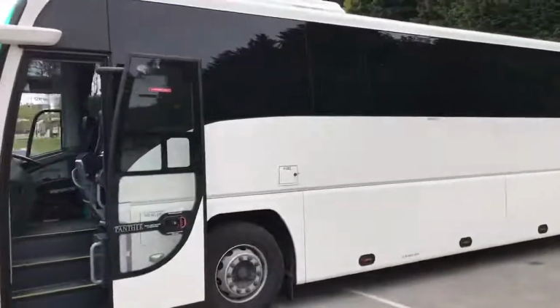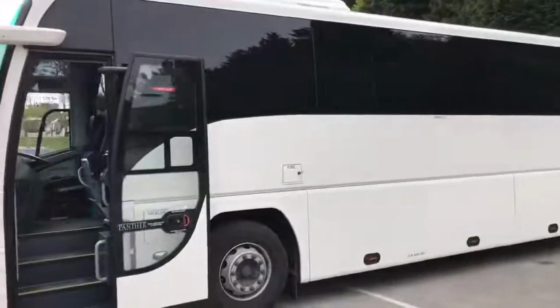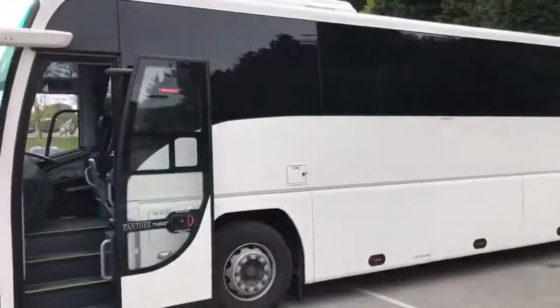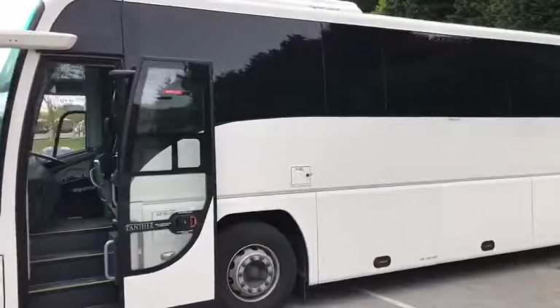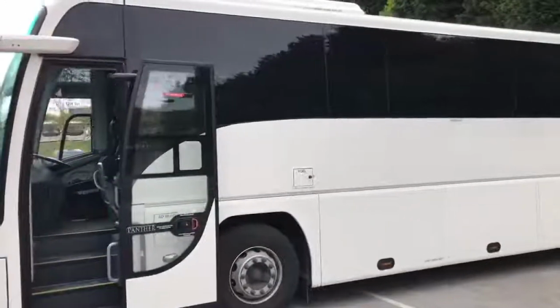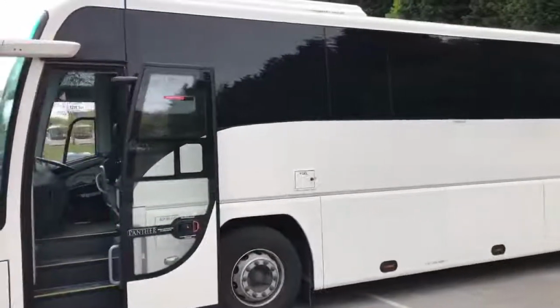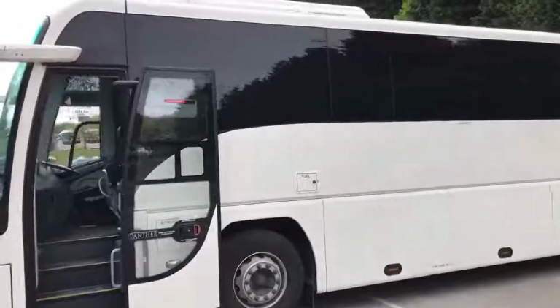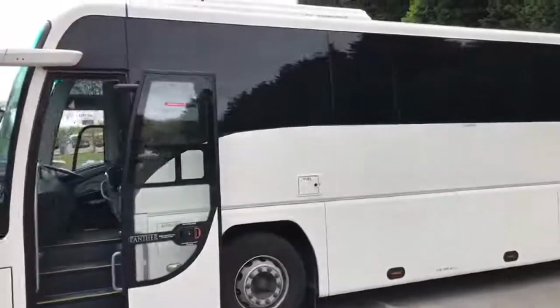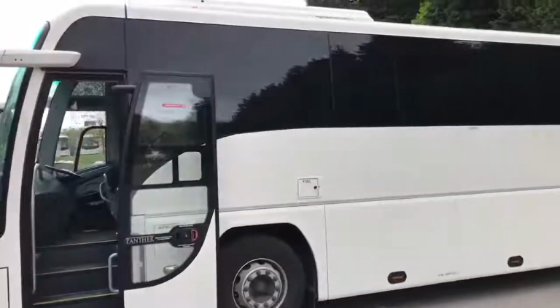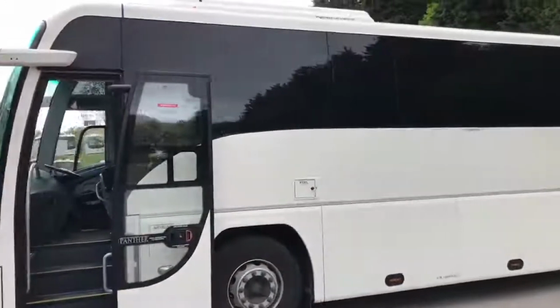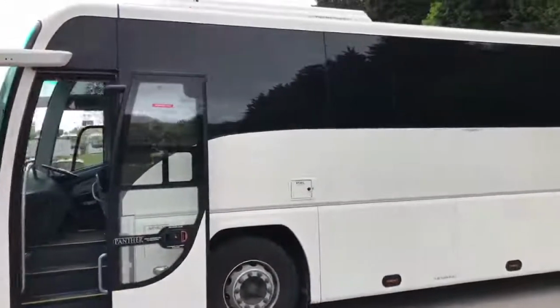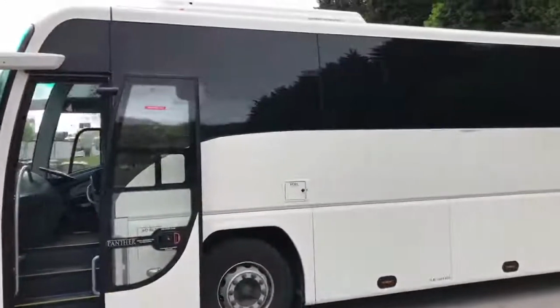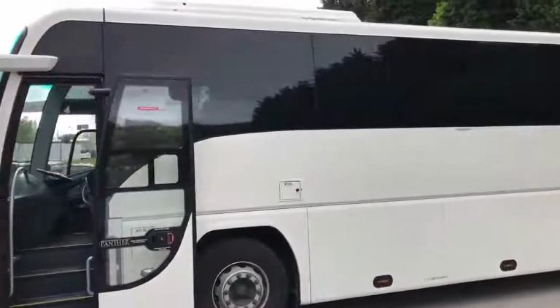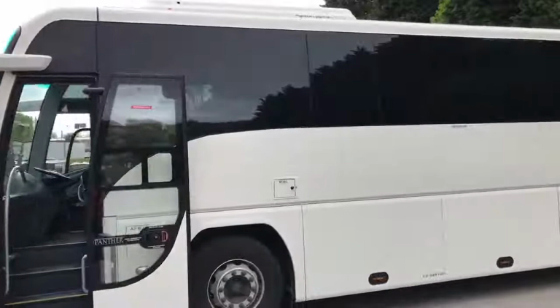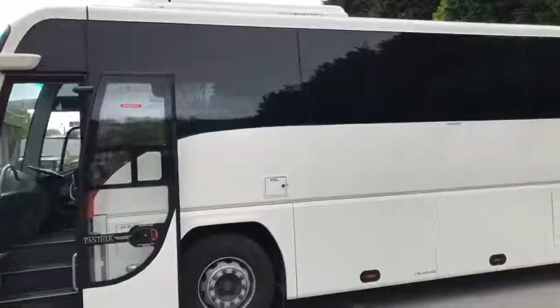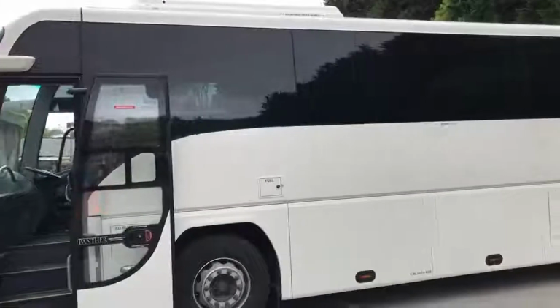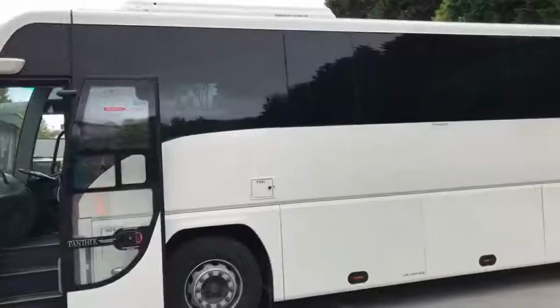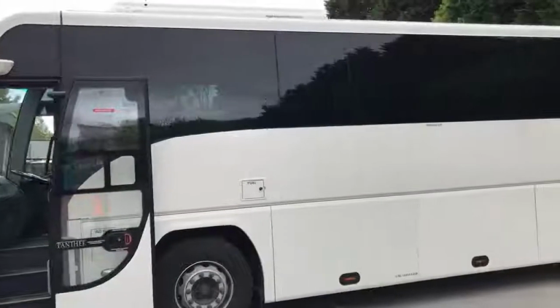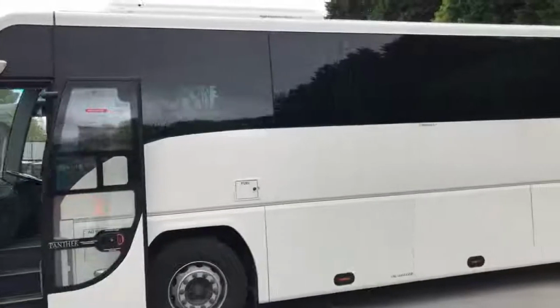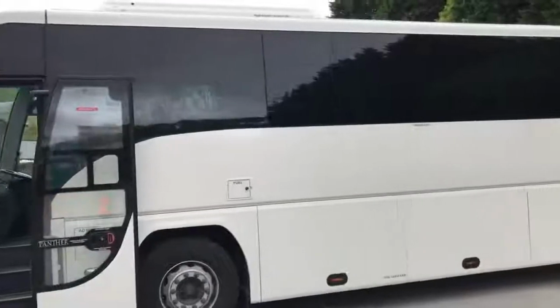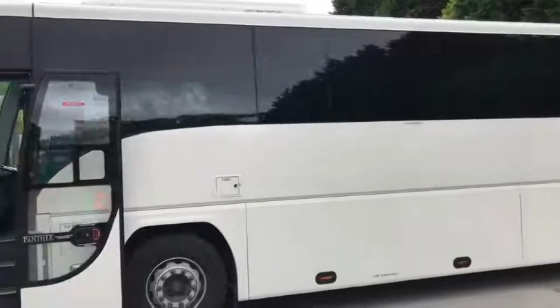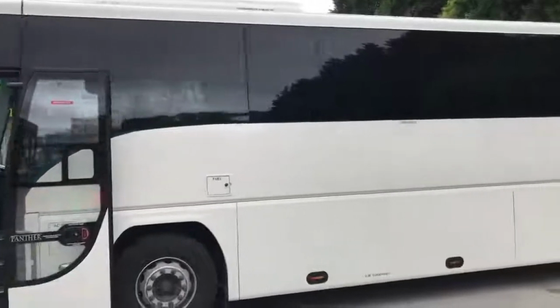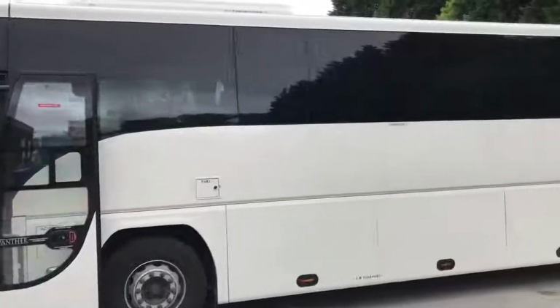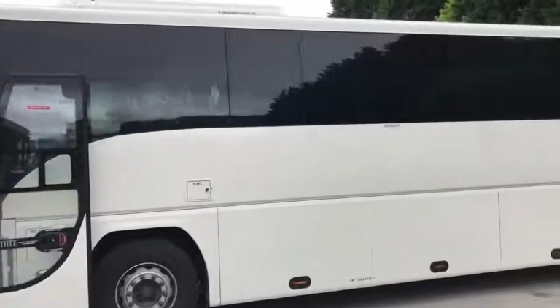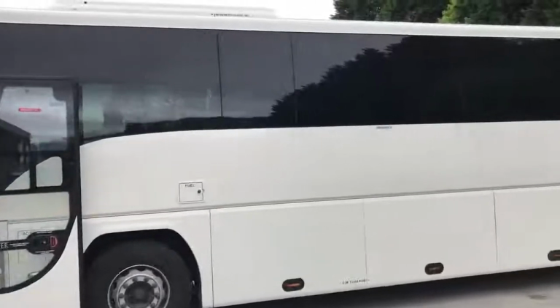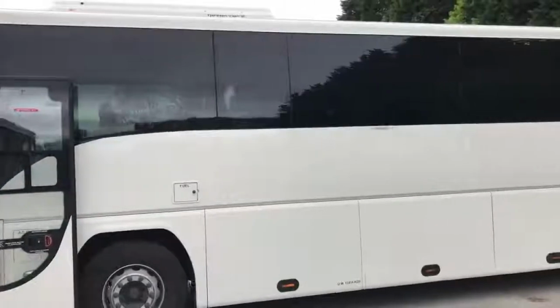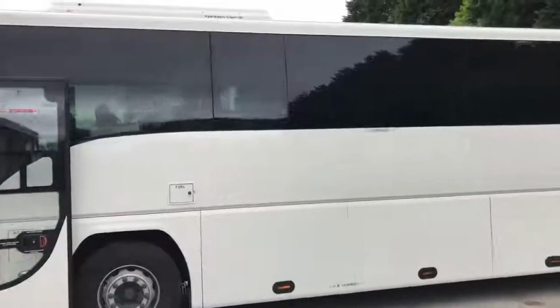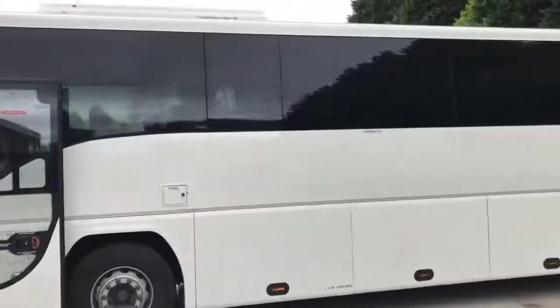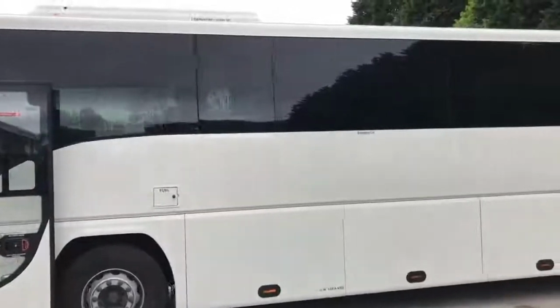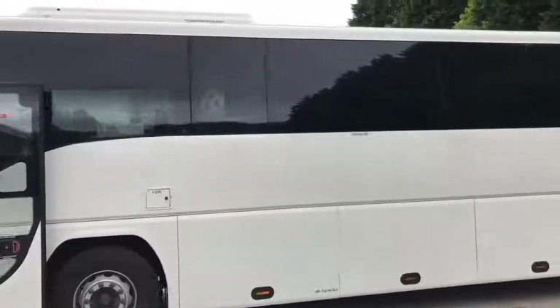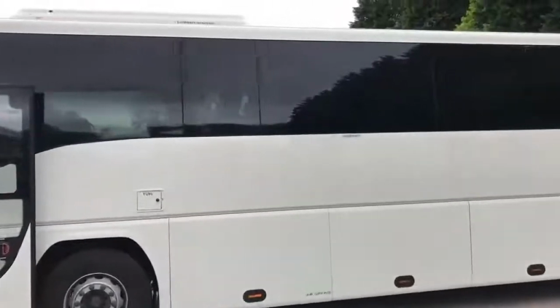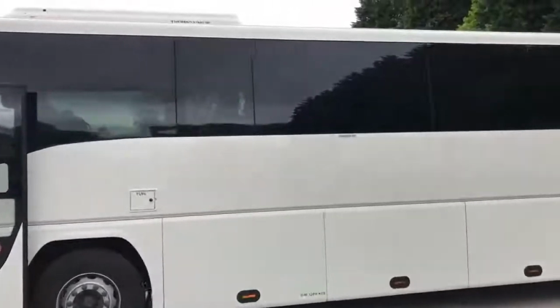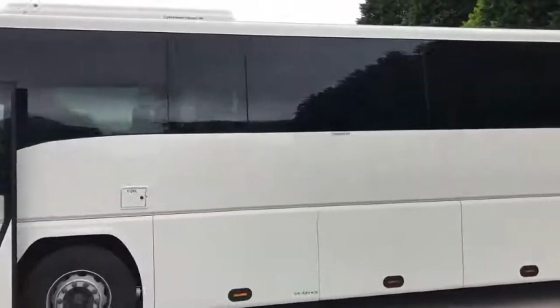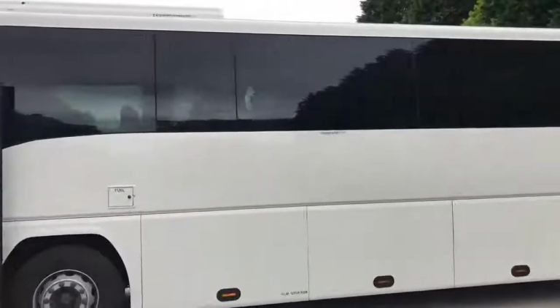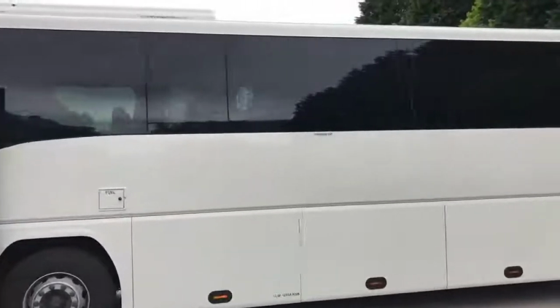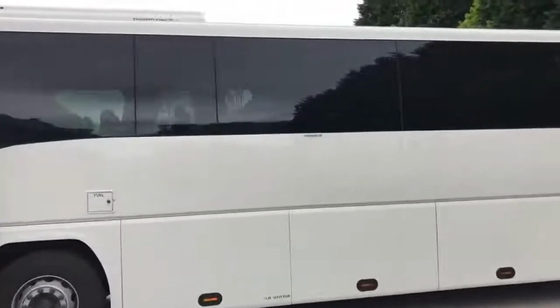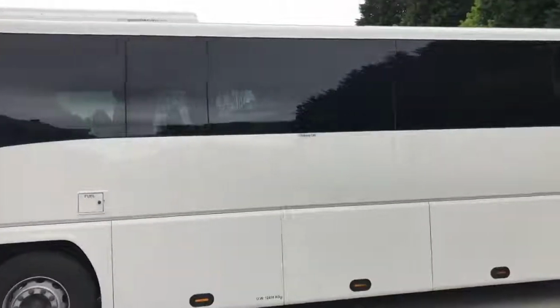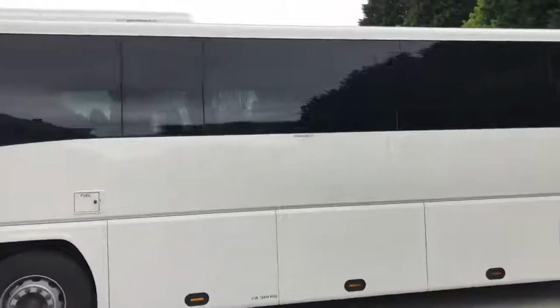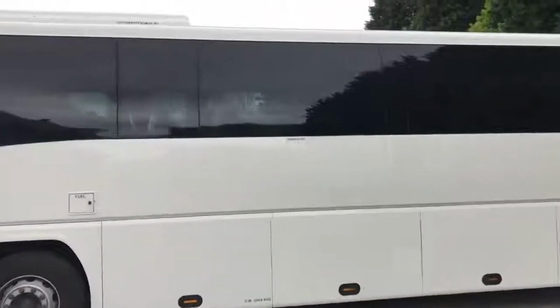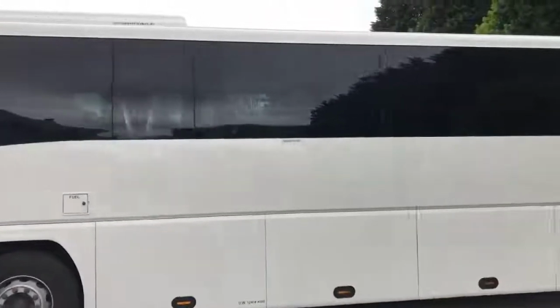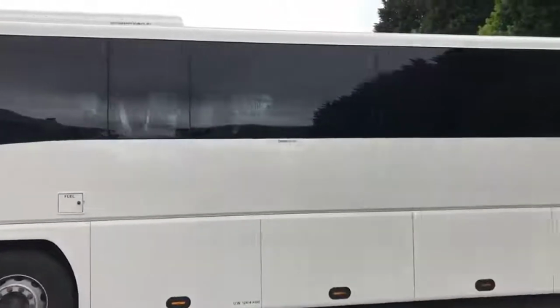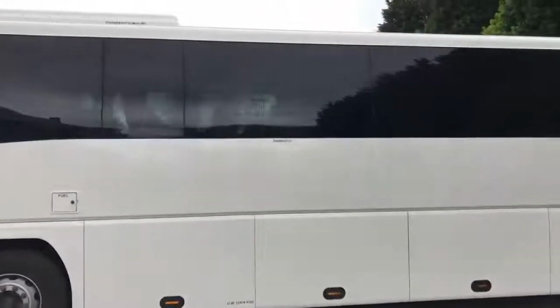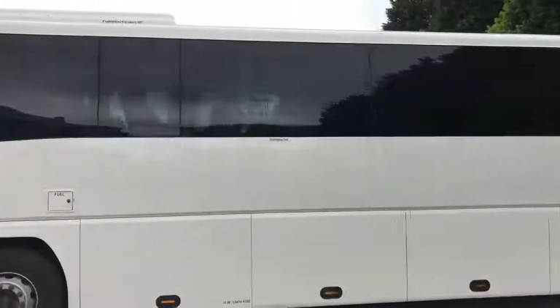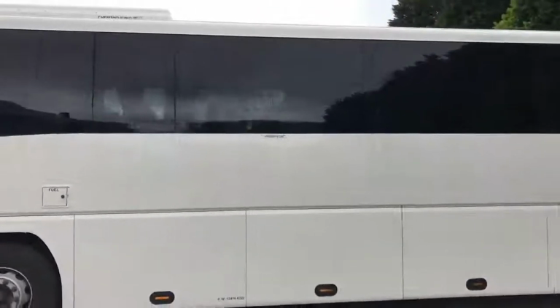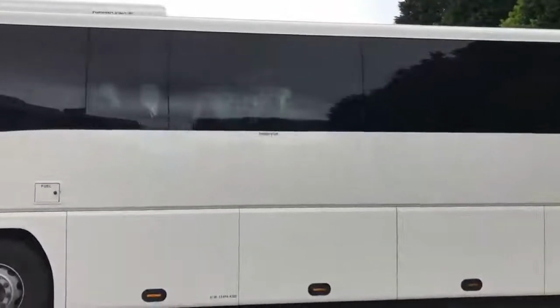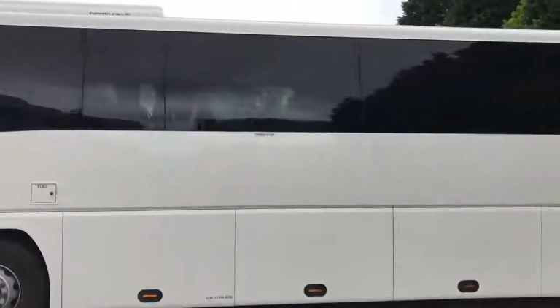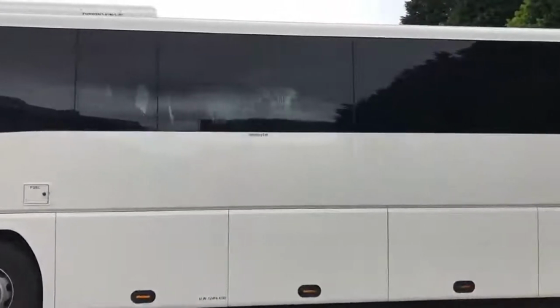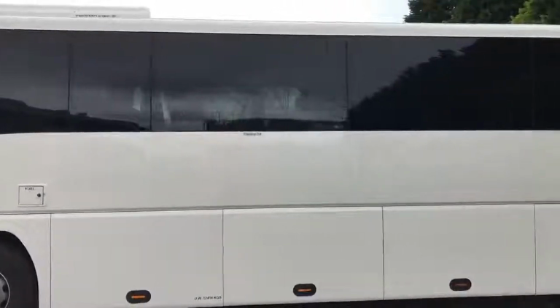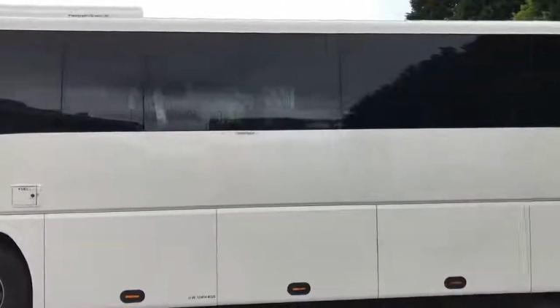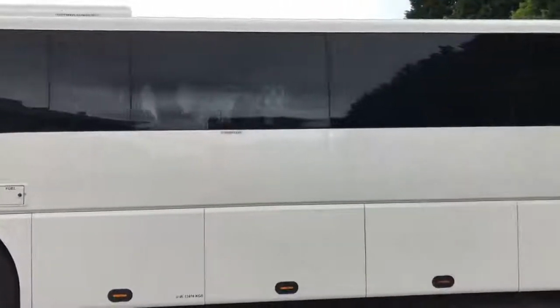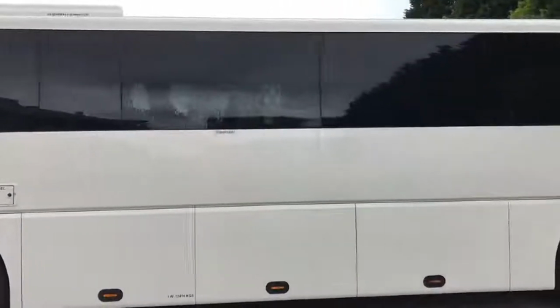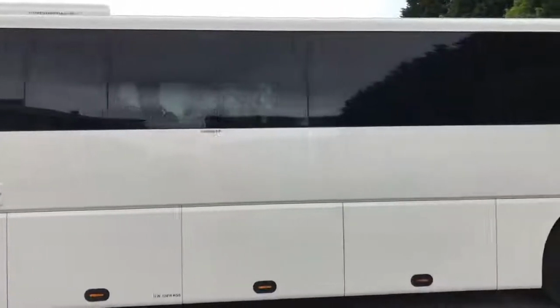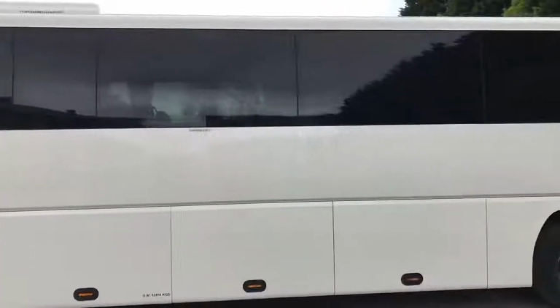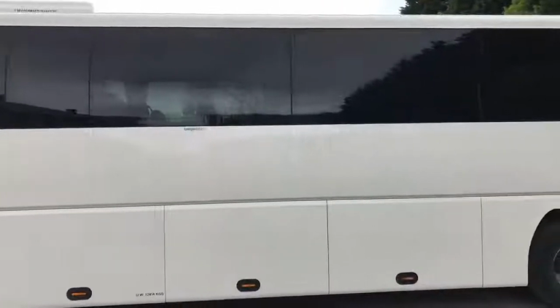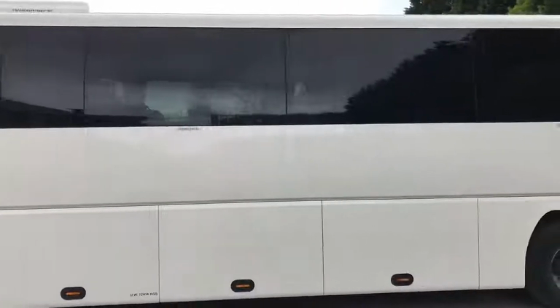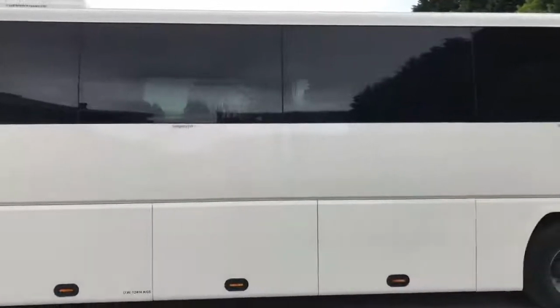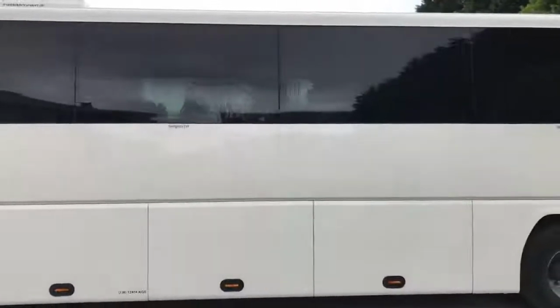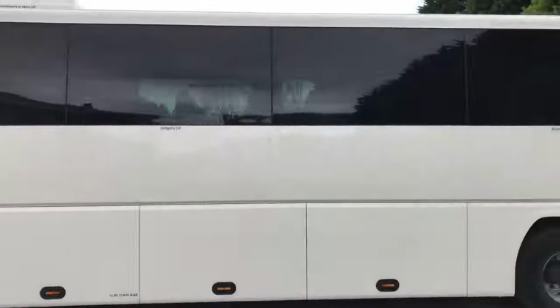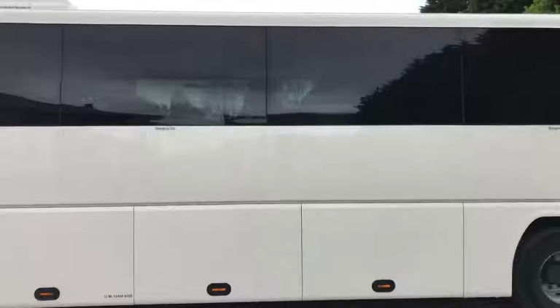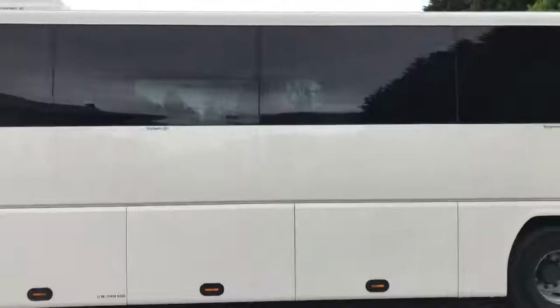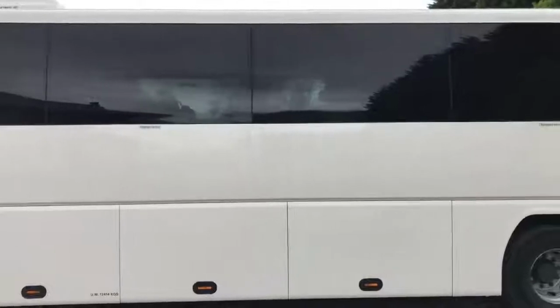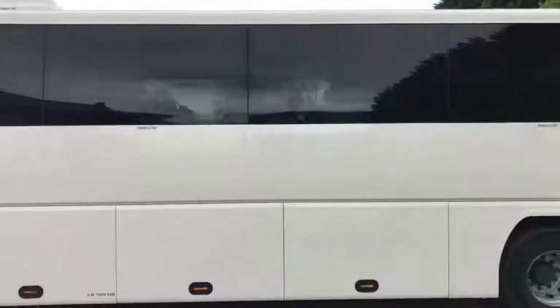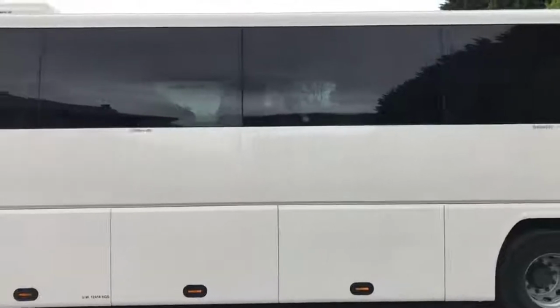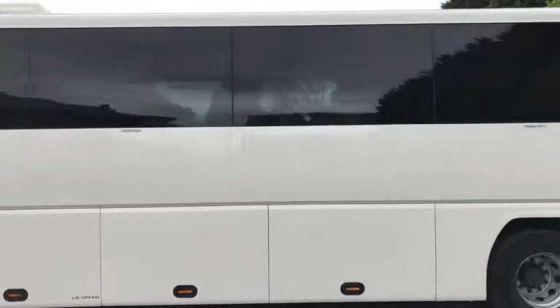I'll just walk around the outside of the vehicle so that you can see the exterior body condition, which is in very good order and in plain white paintwork.